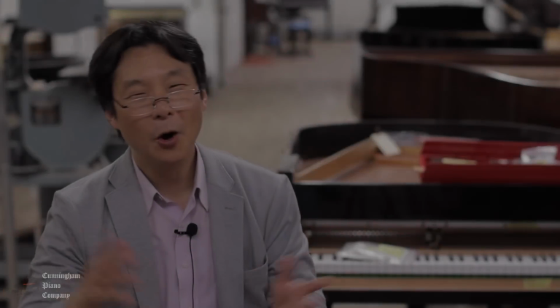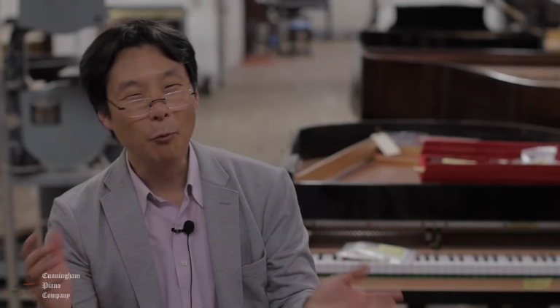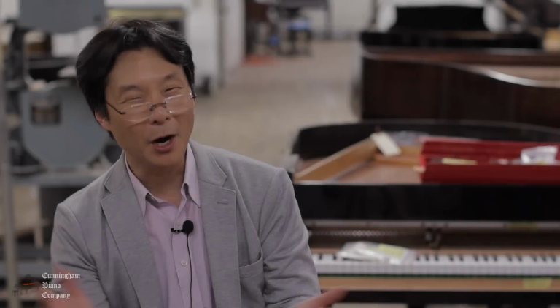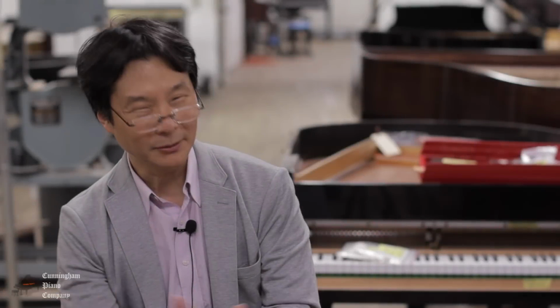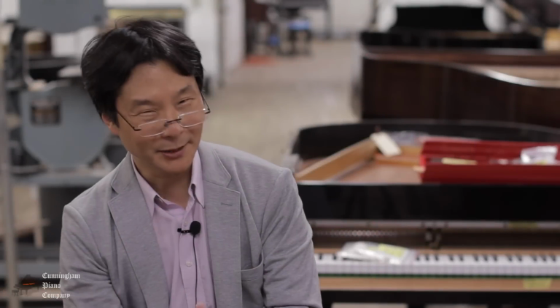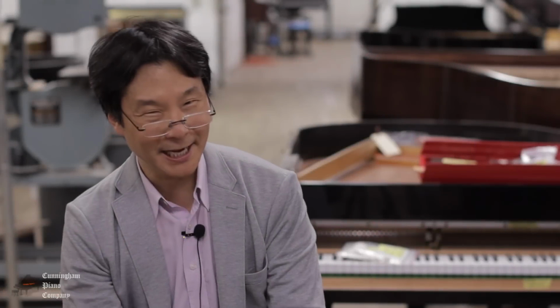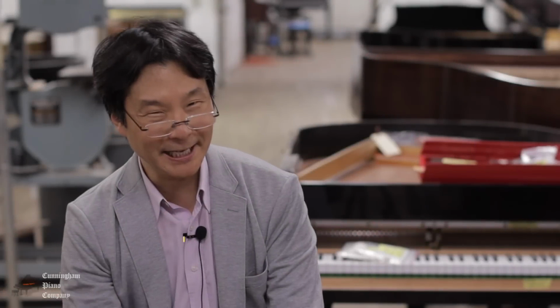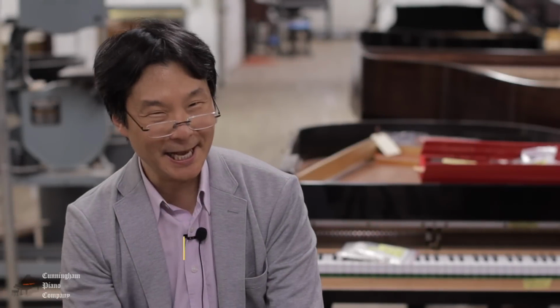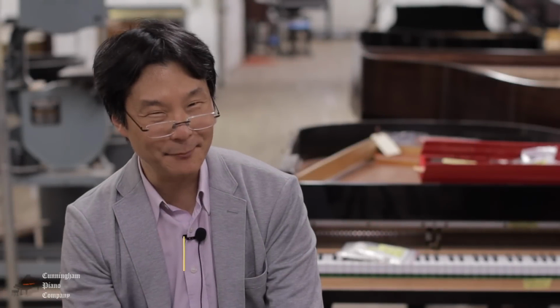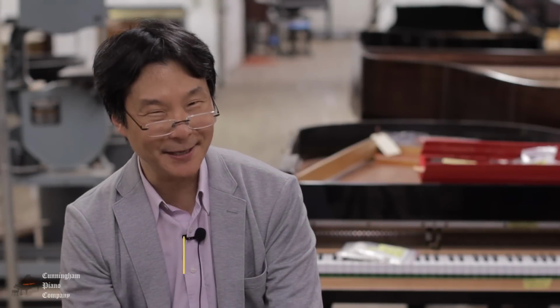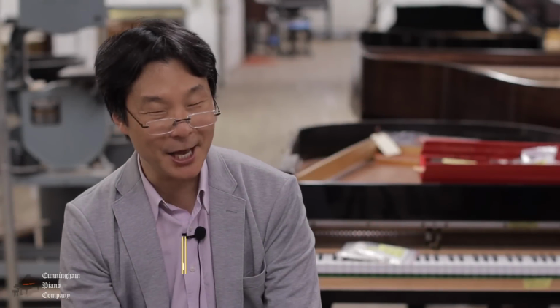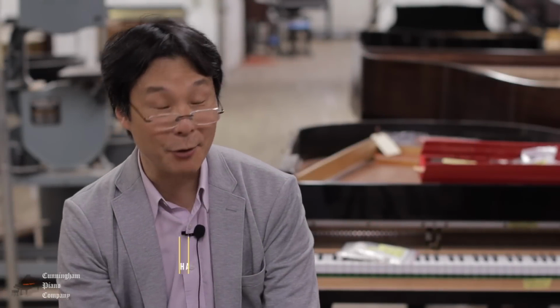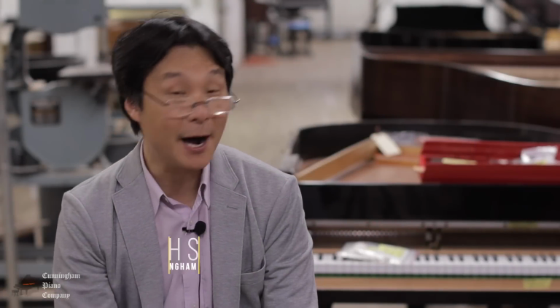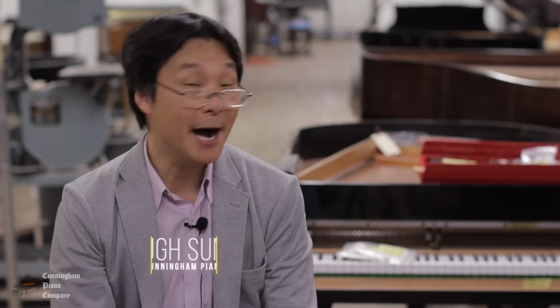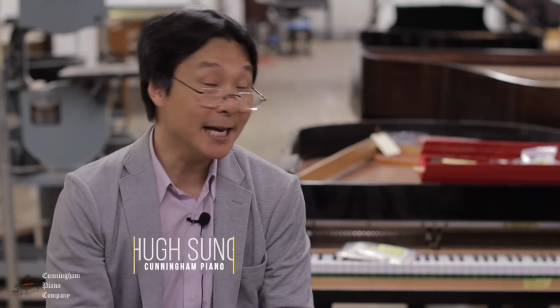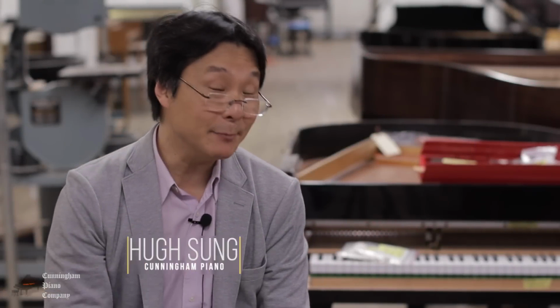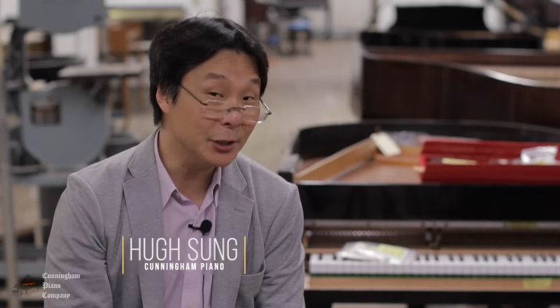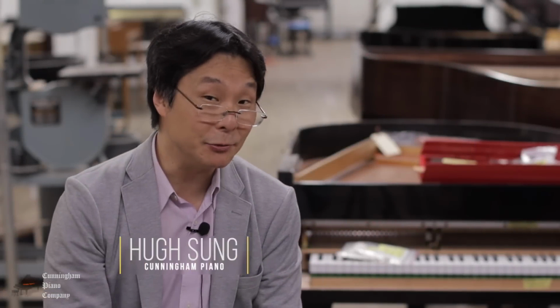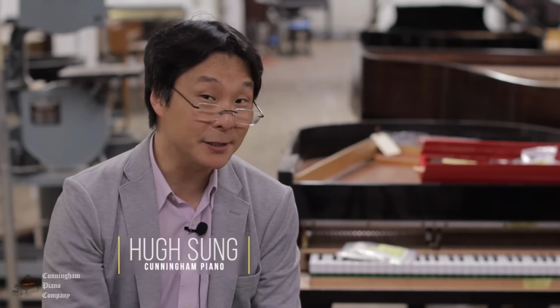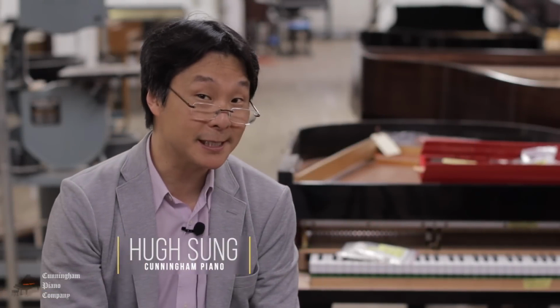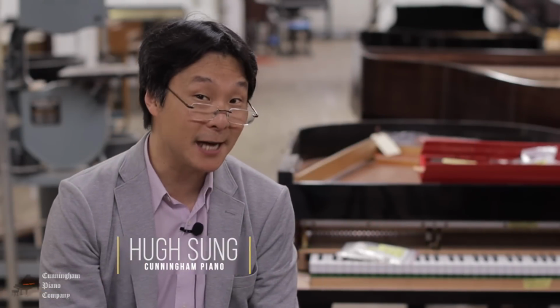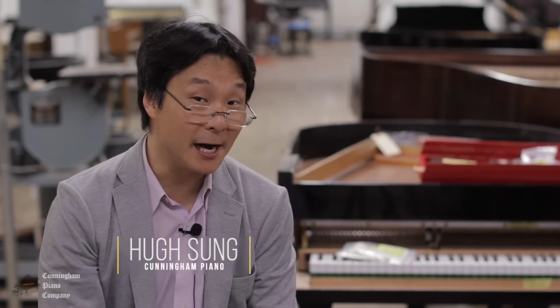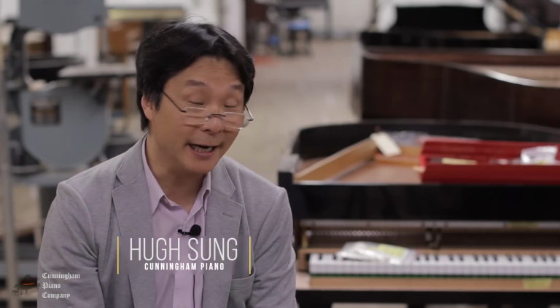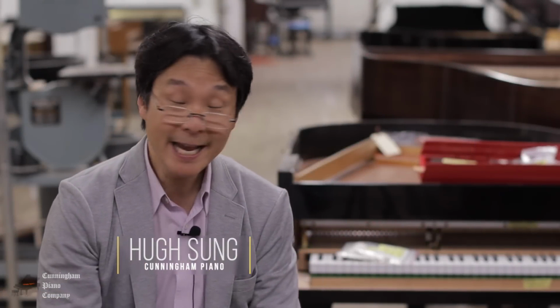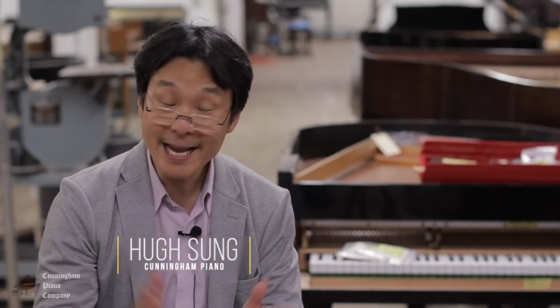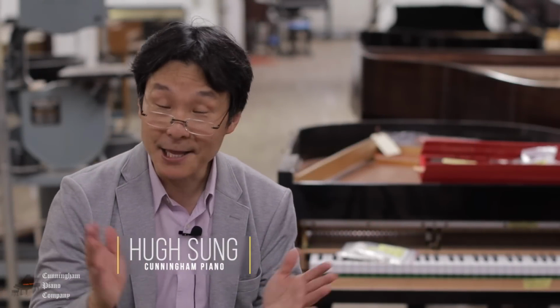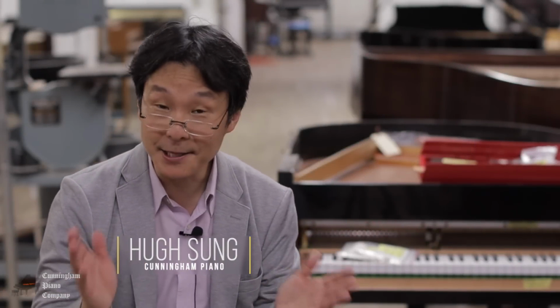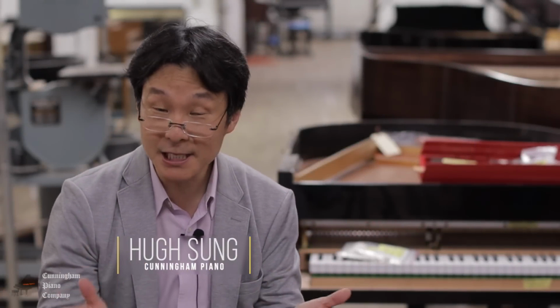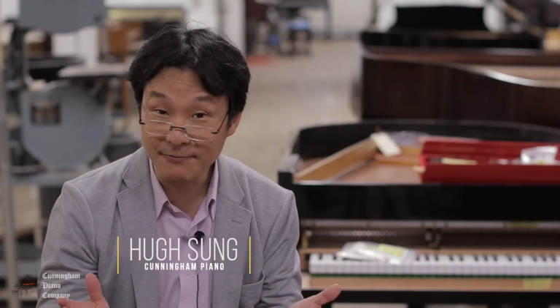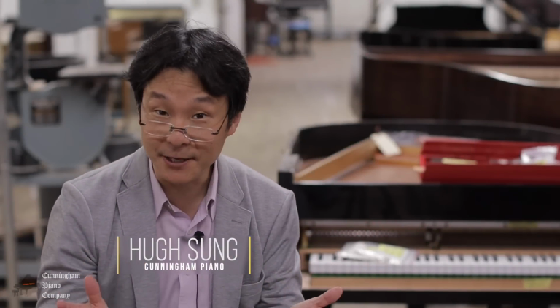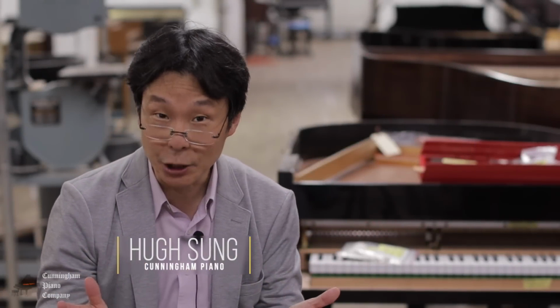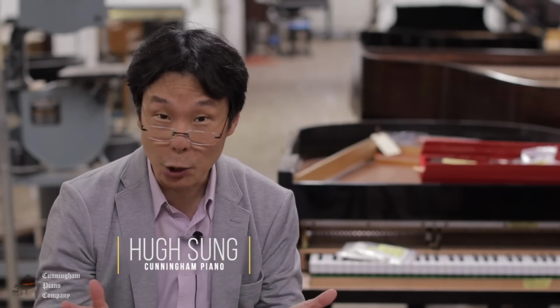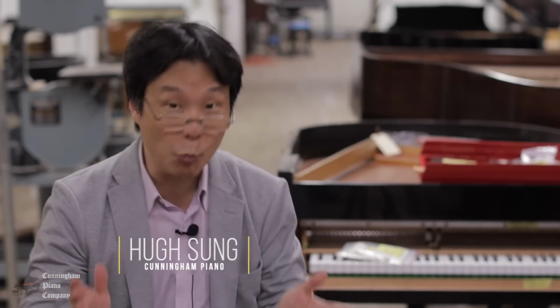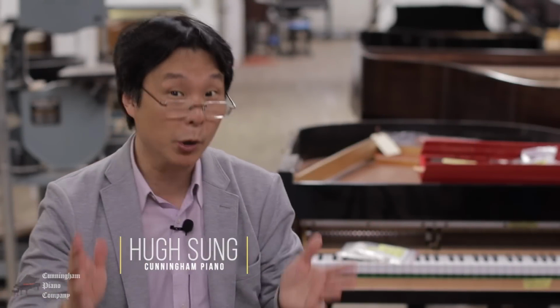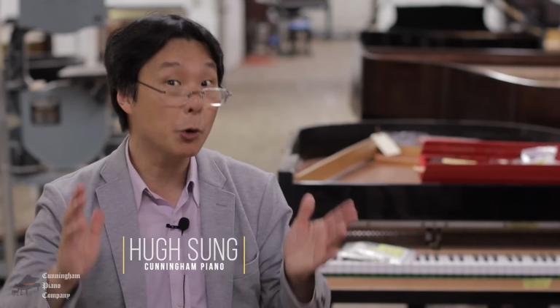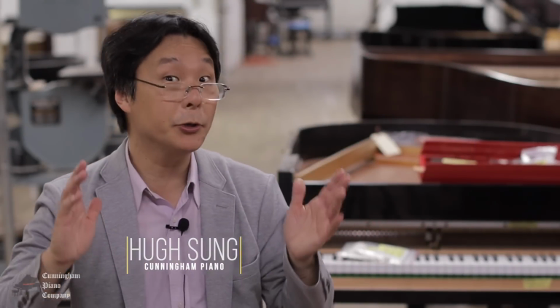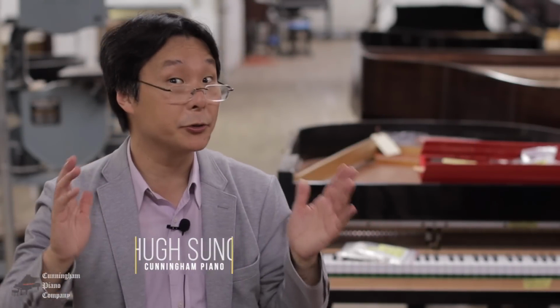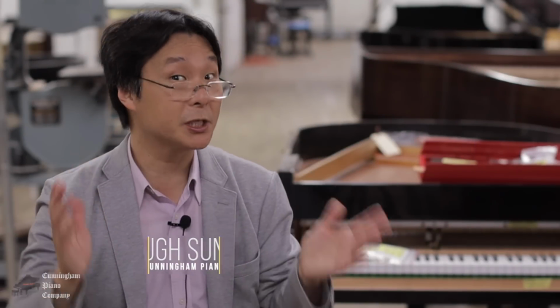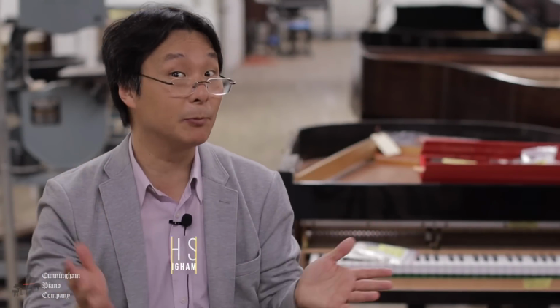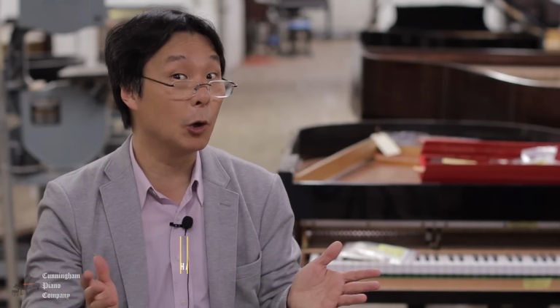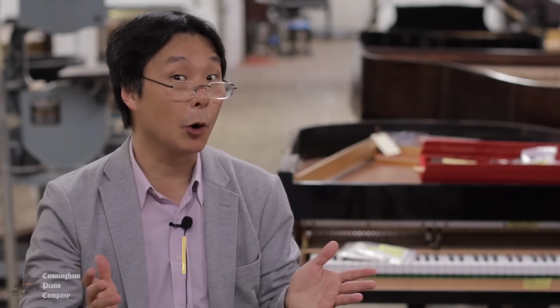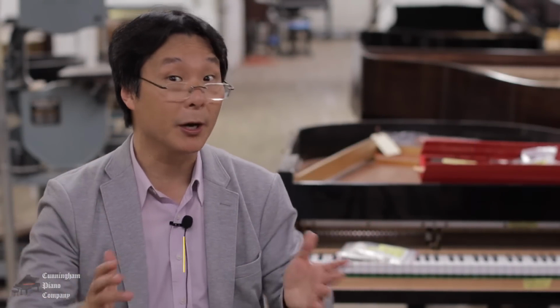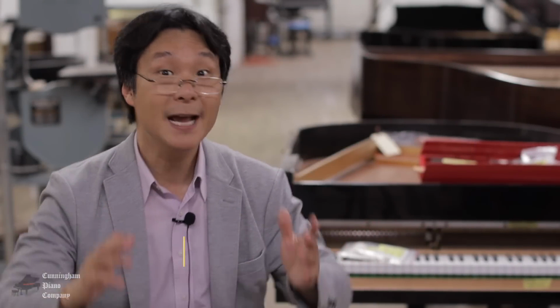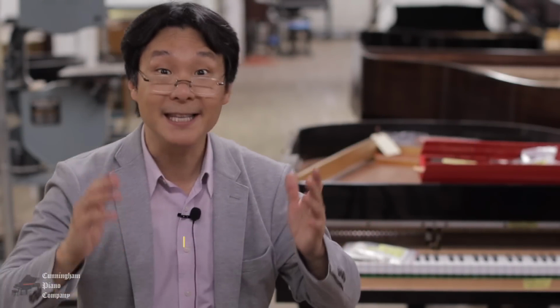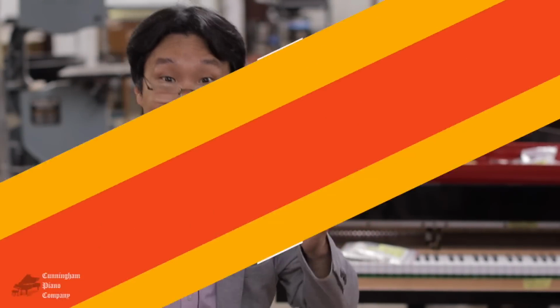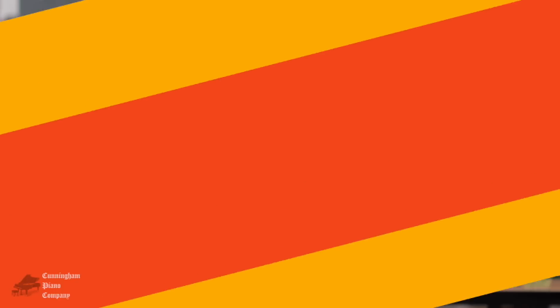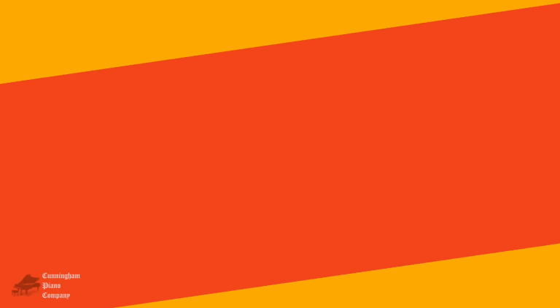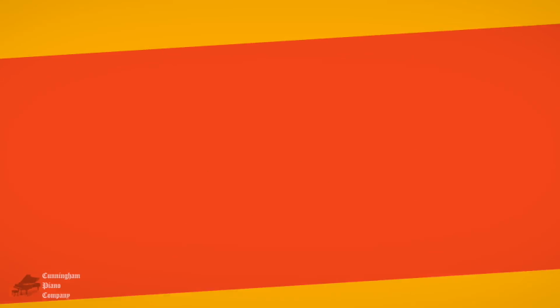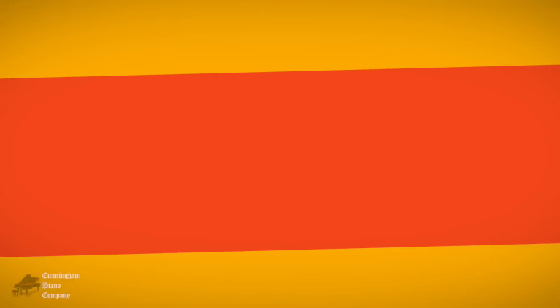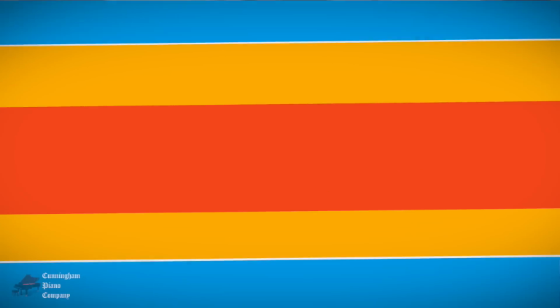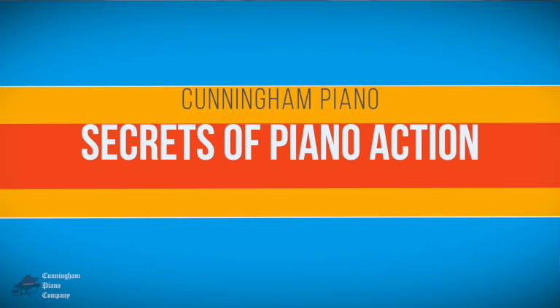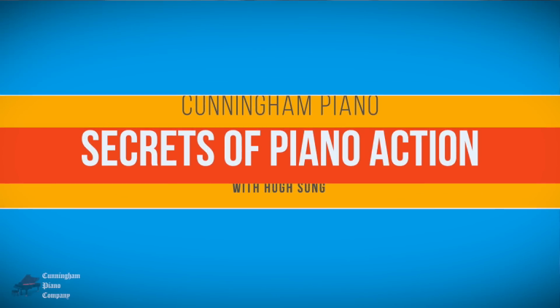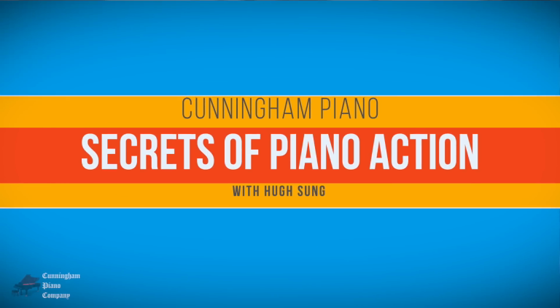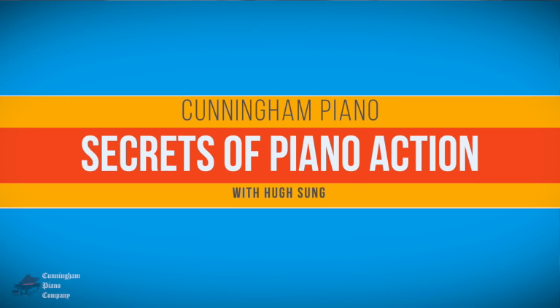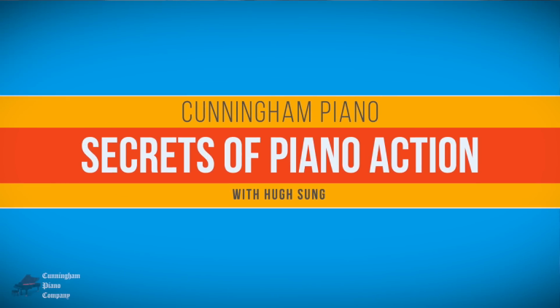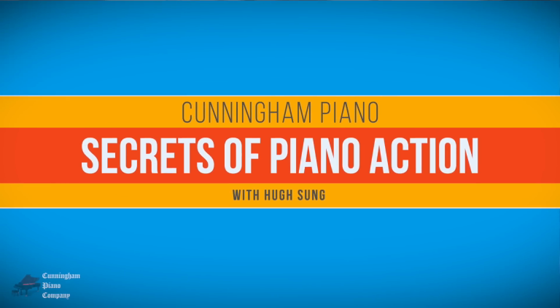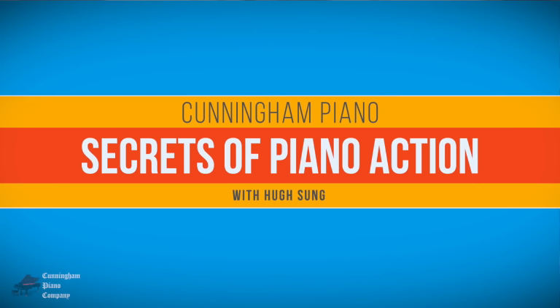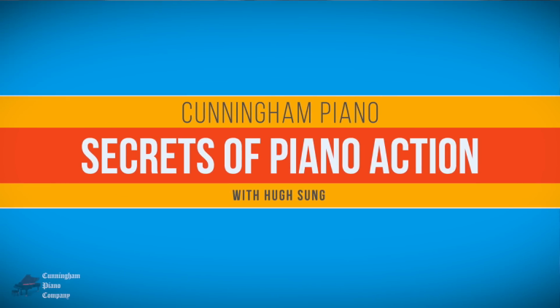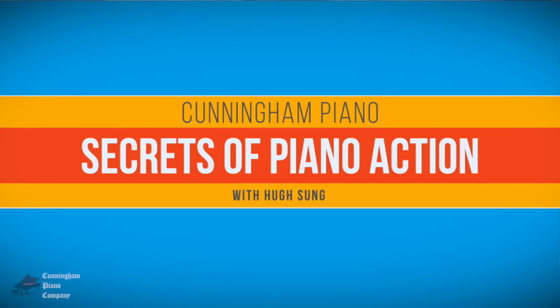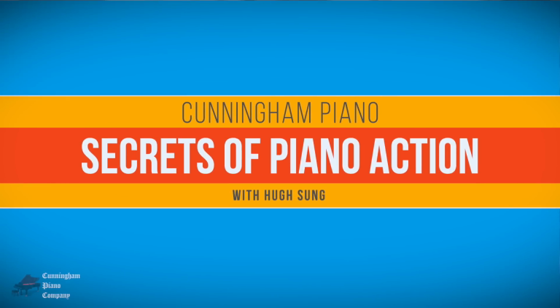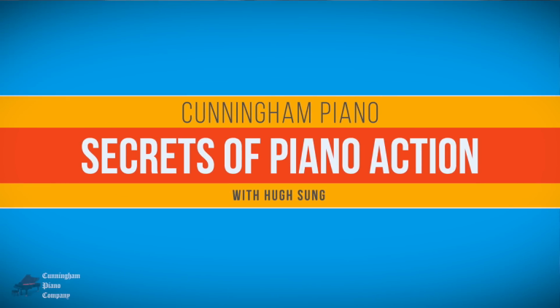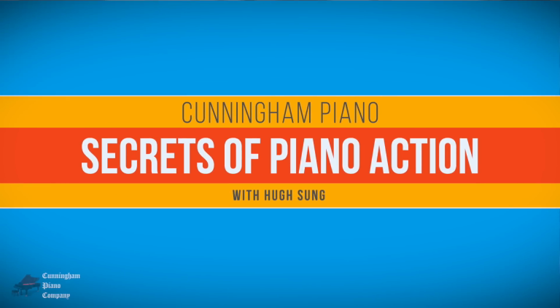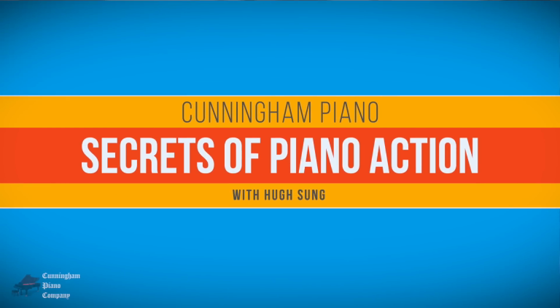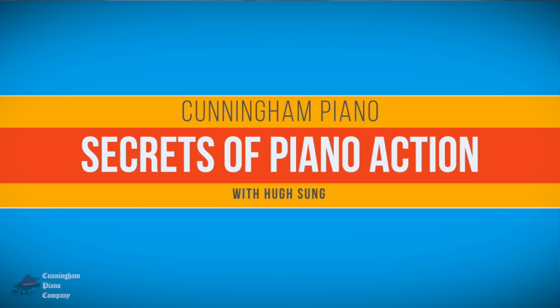Welcome to Cunningham Piano. I'm Hugh Sung. In this video, we're going to explore the secrets of the piano action.